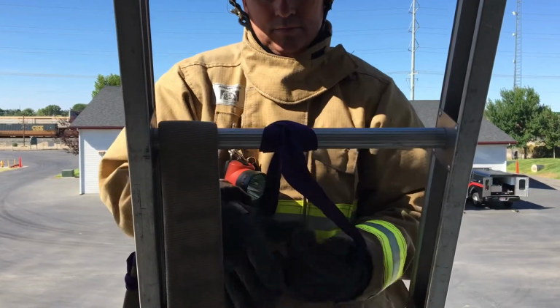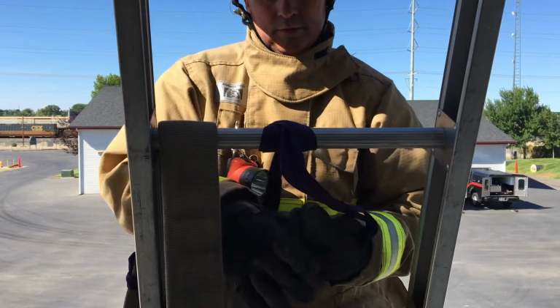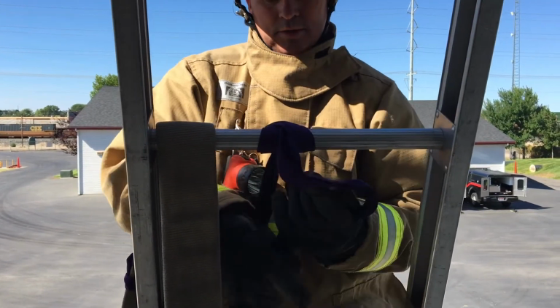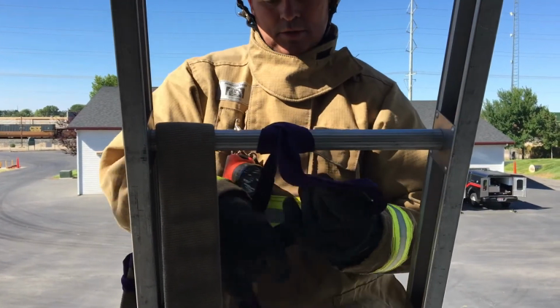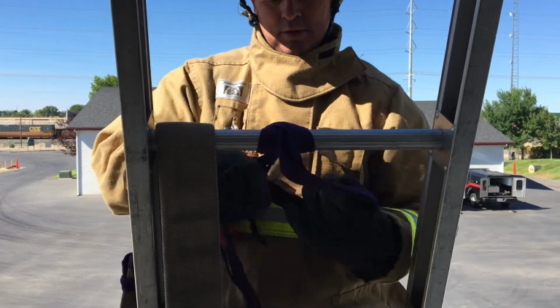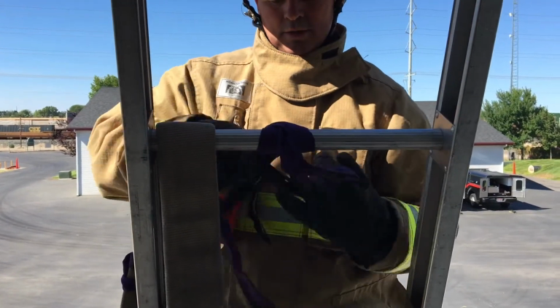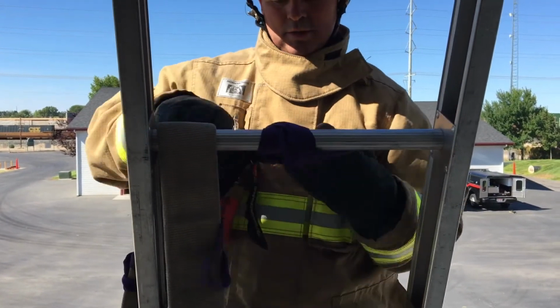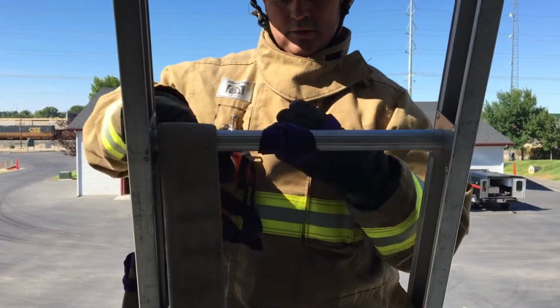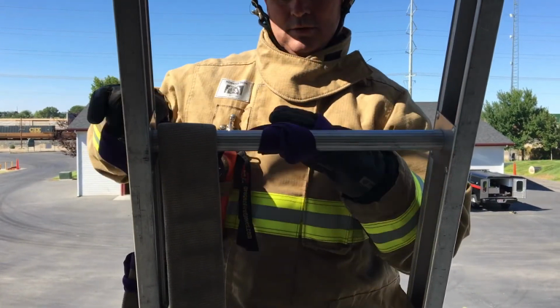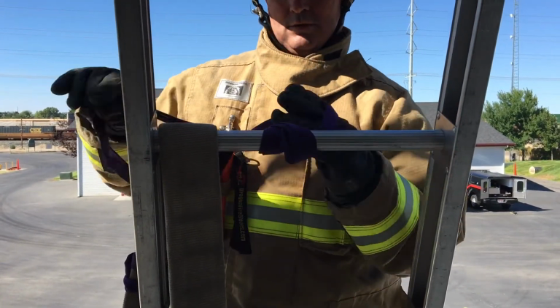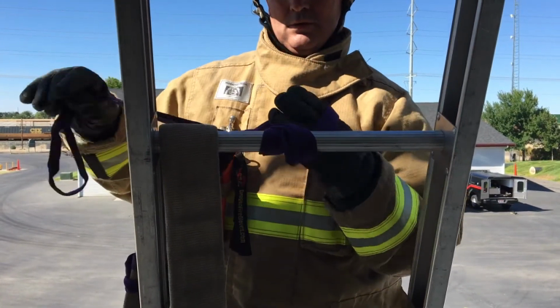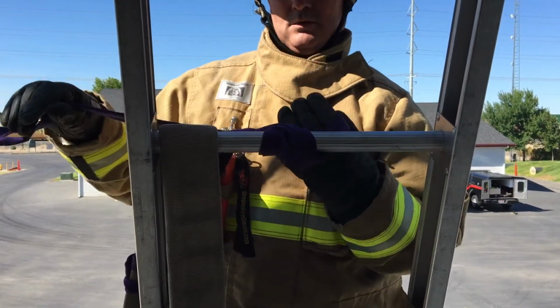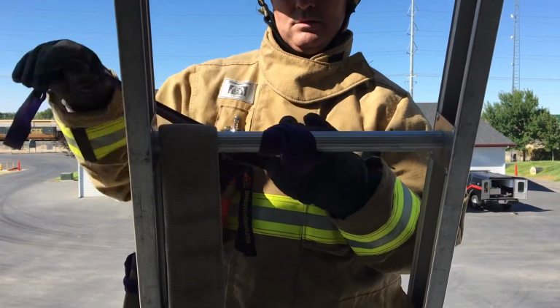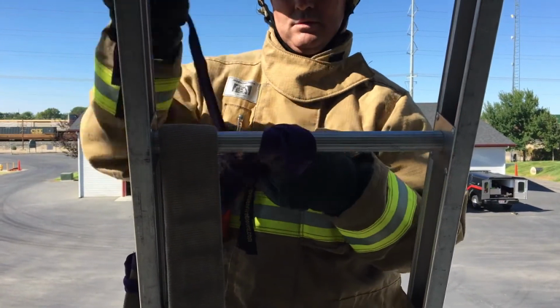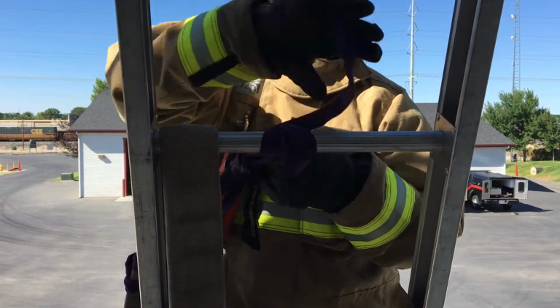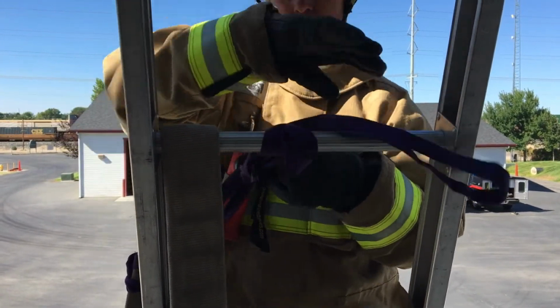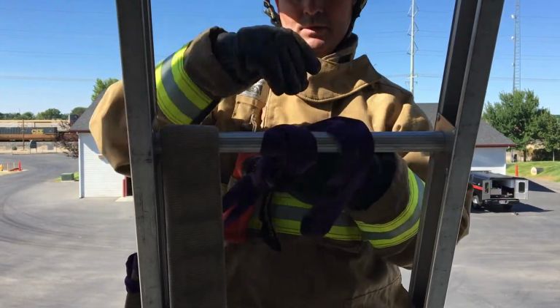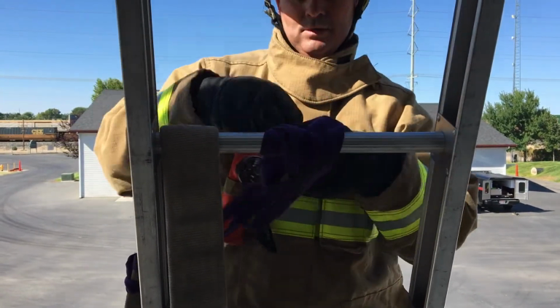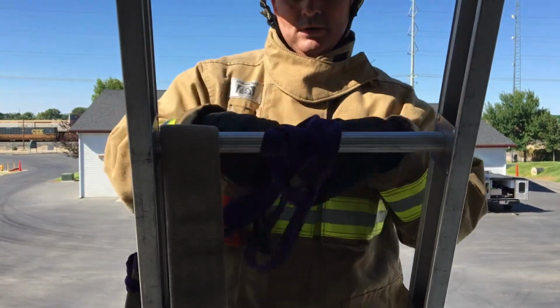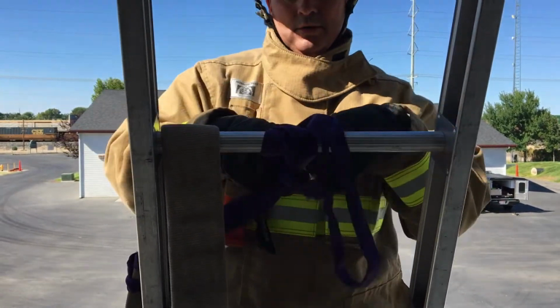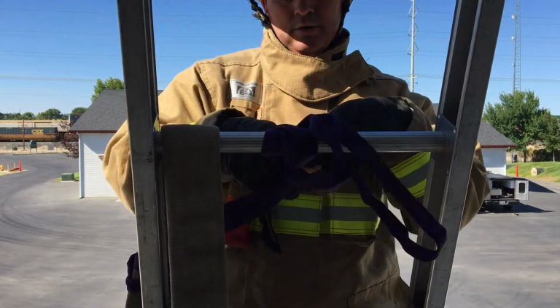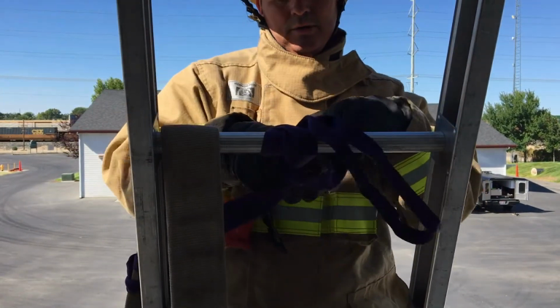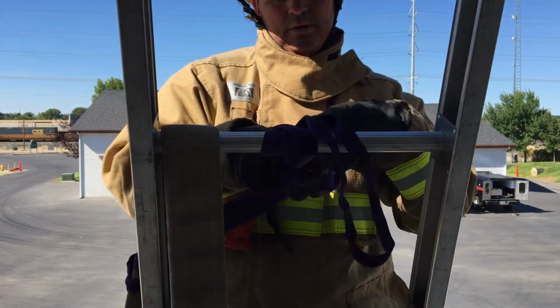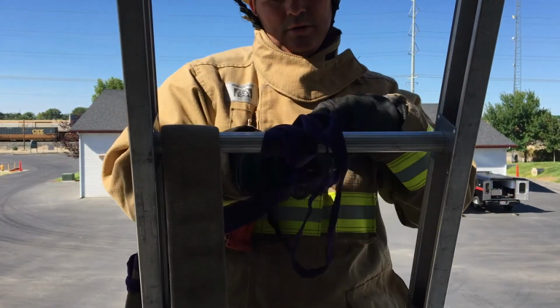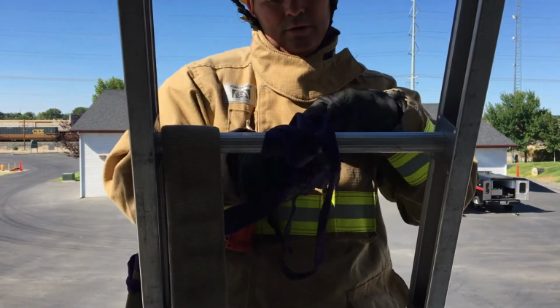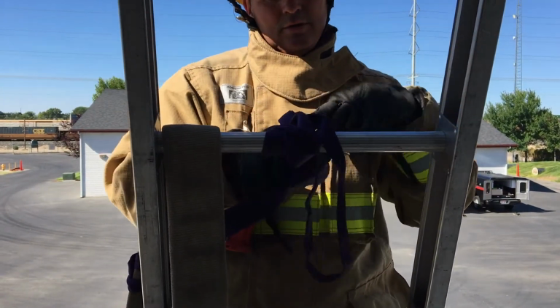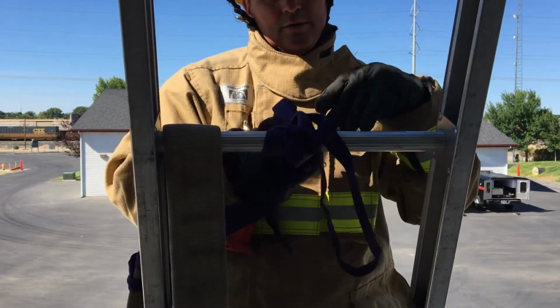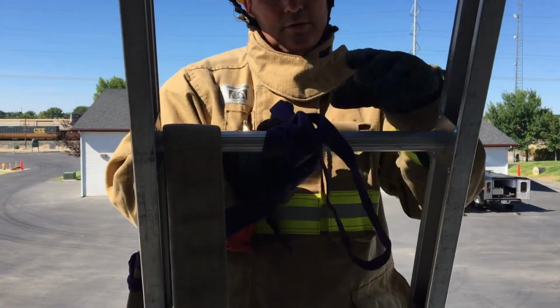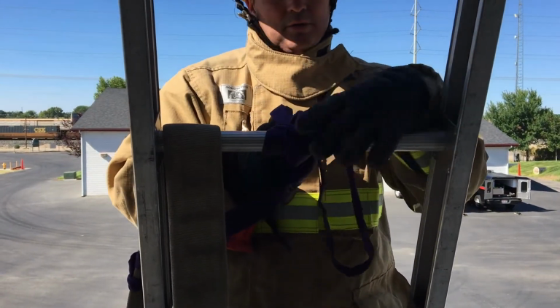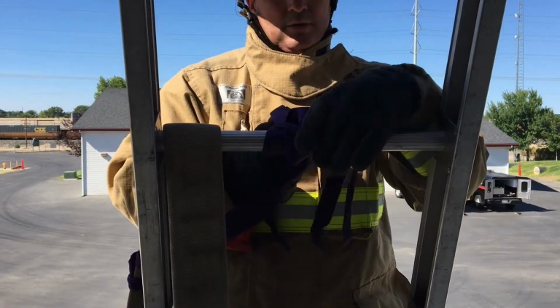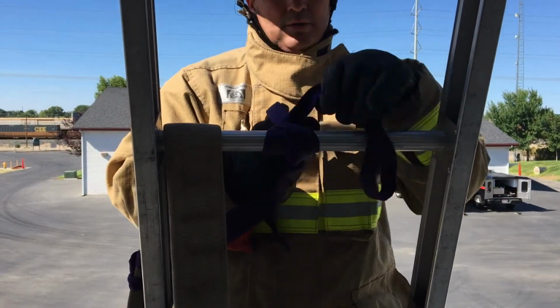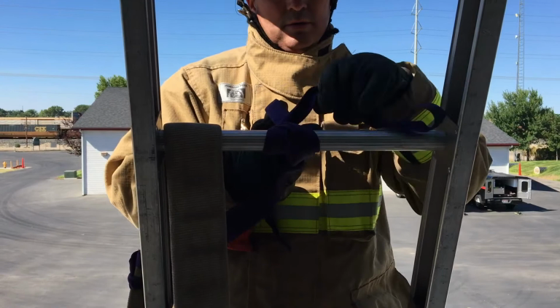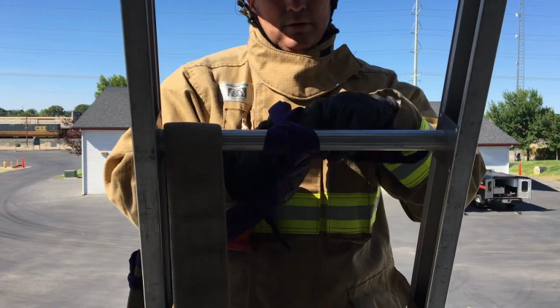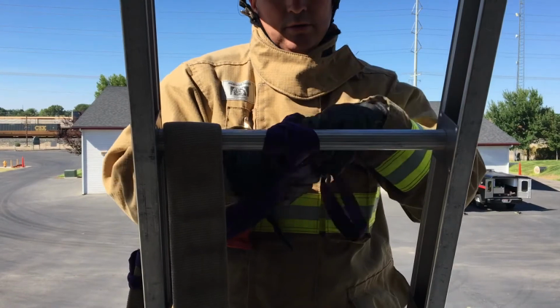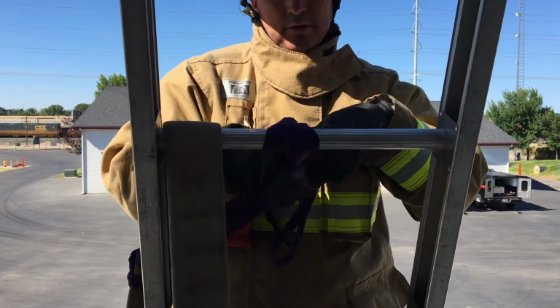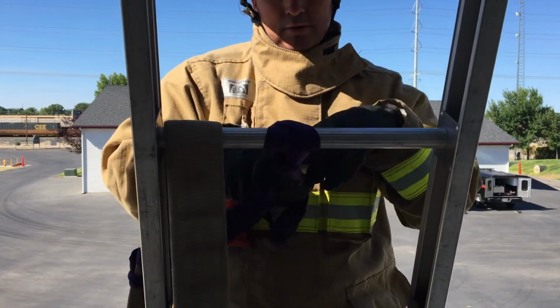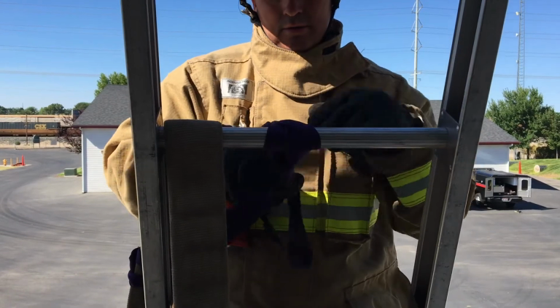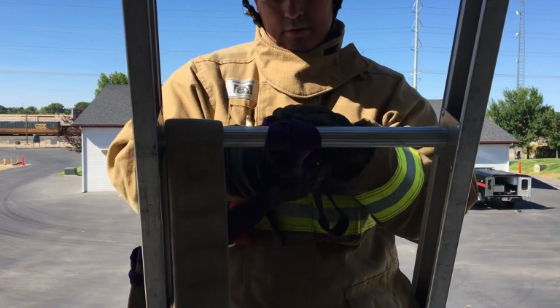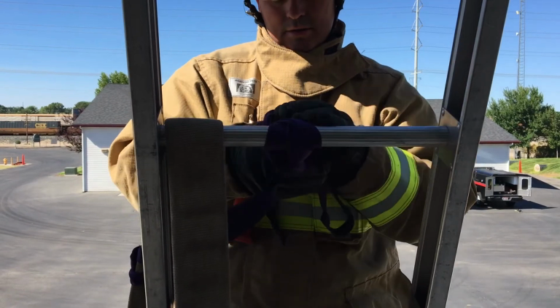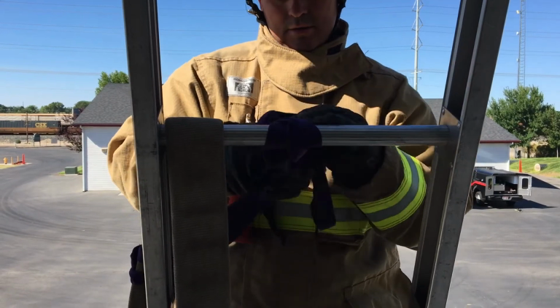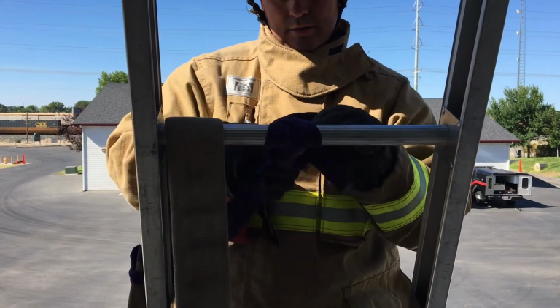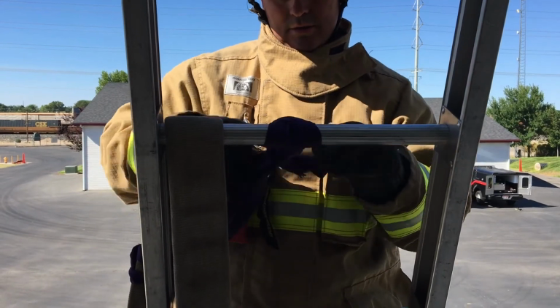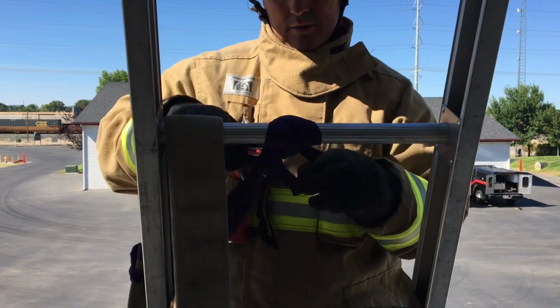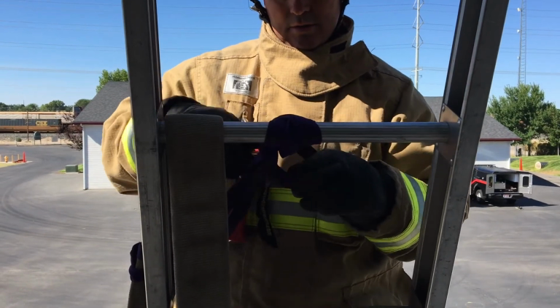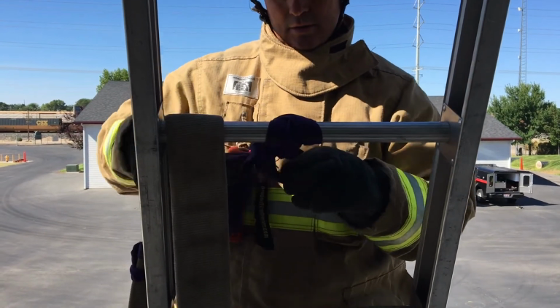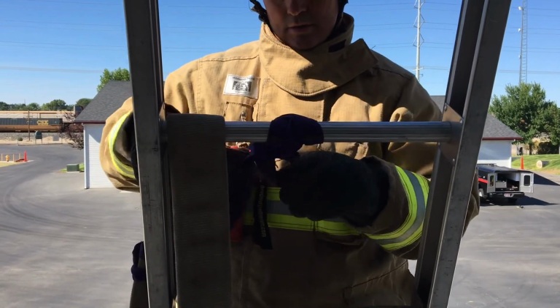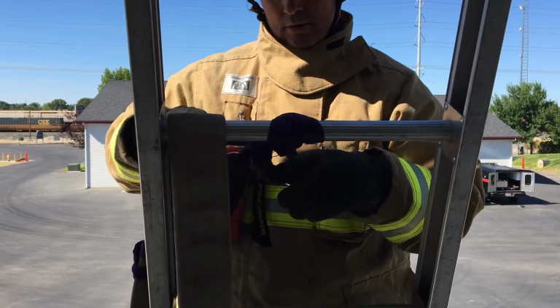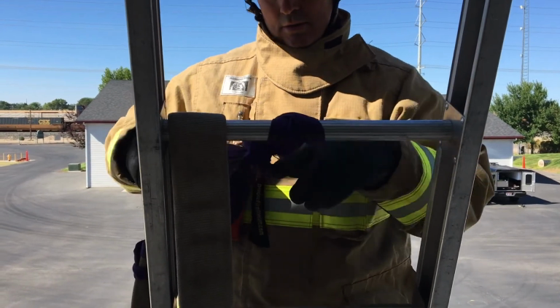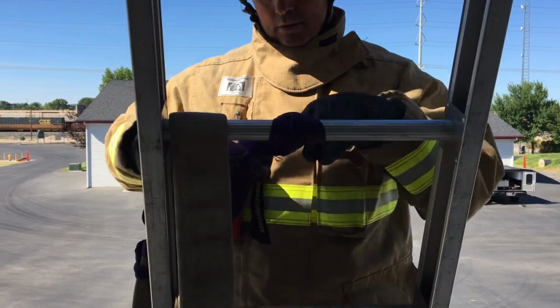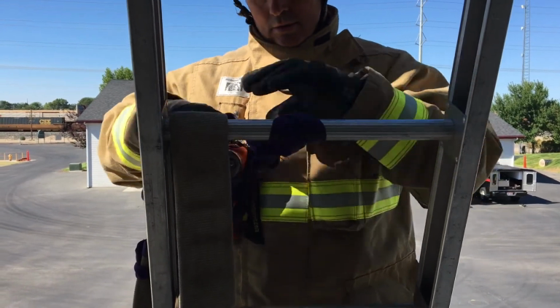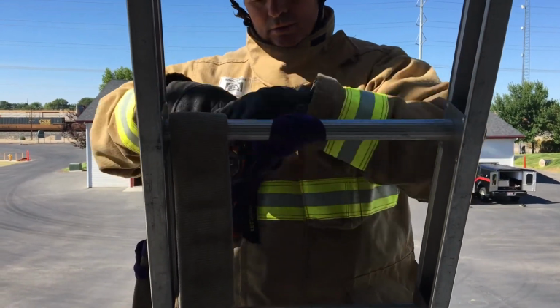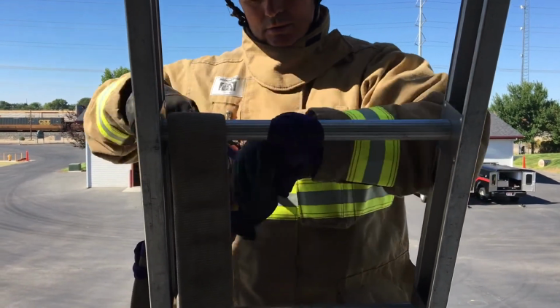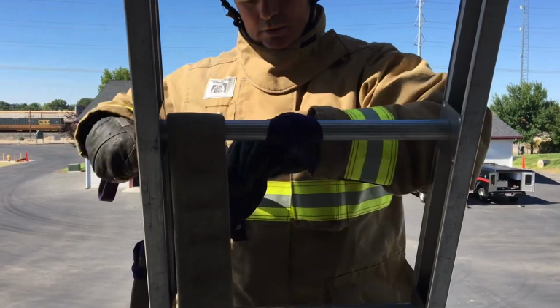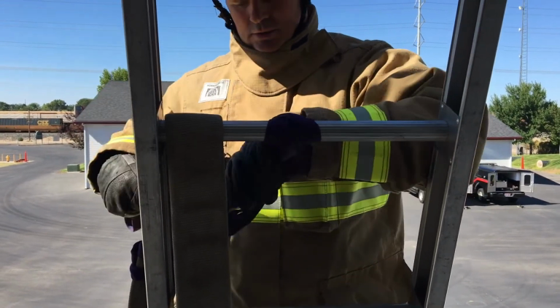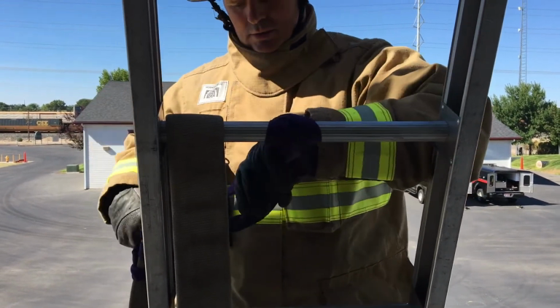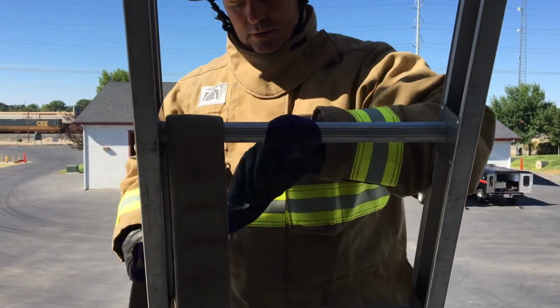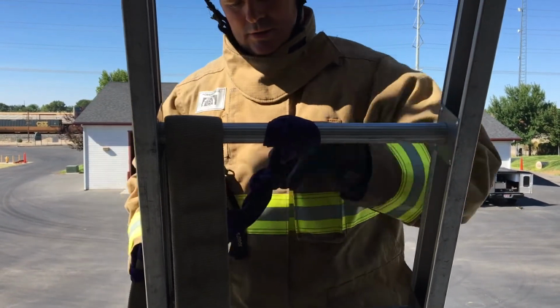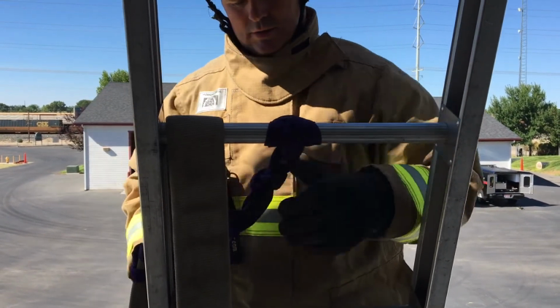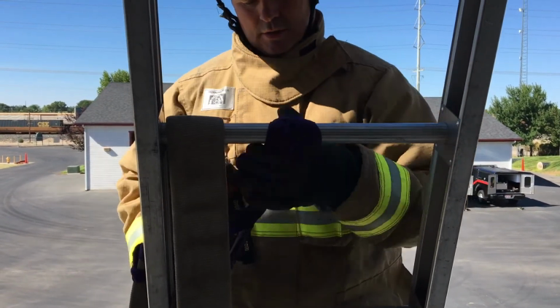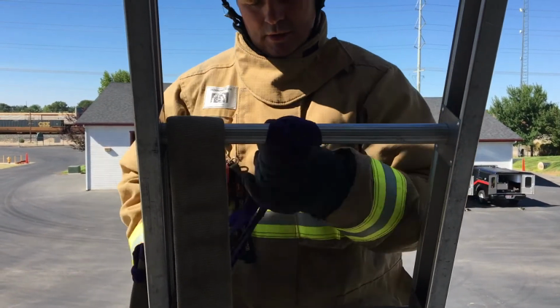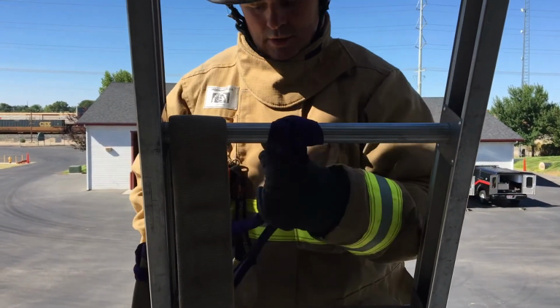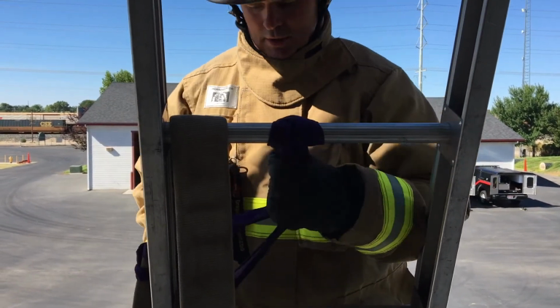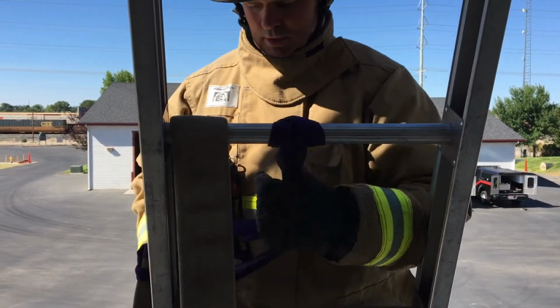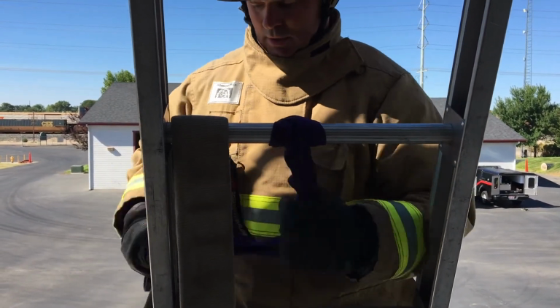Signal for water. Have second firefighter remove kinks. Operate line into window.